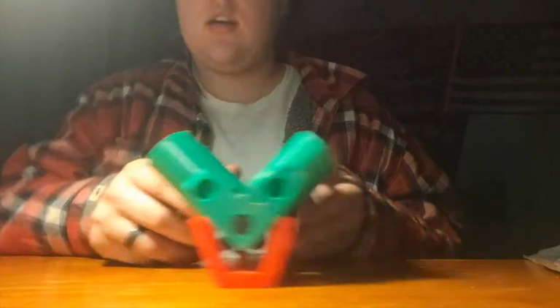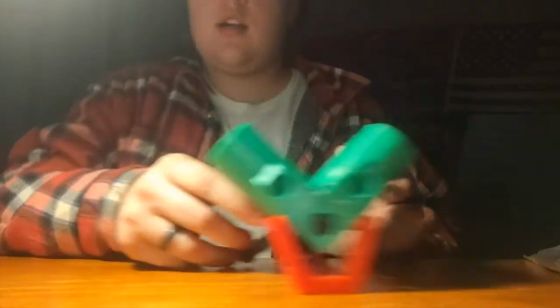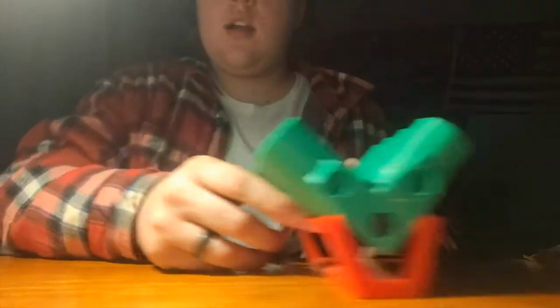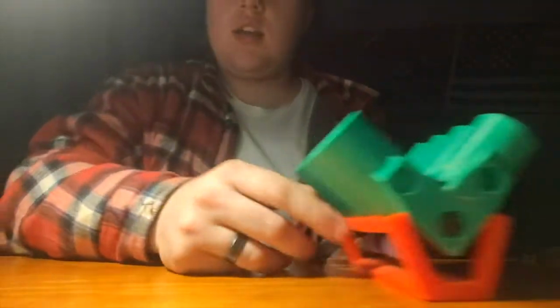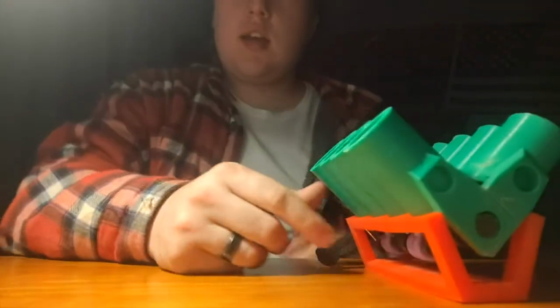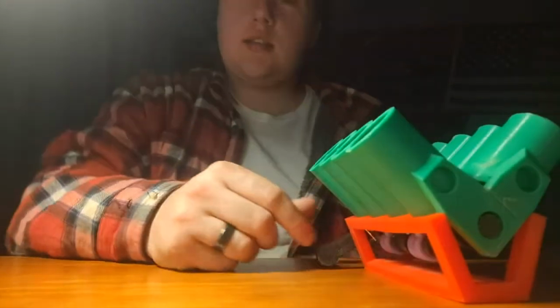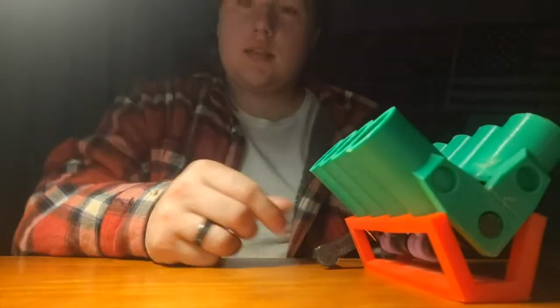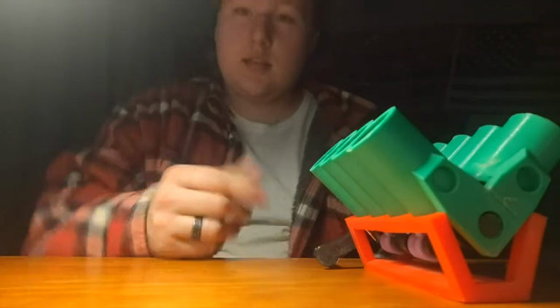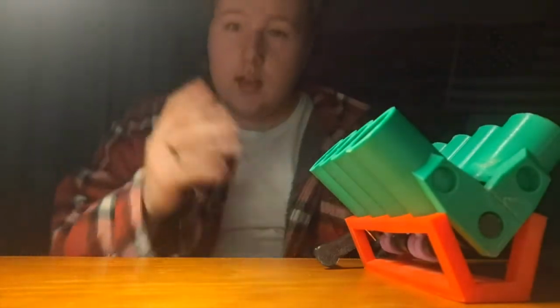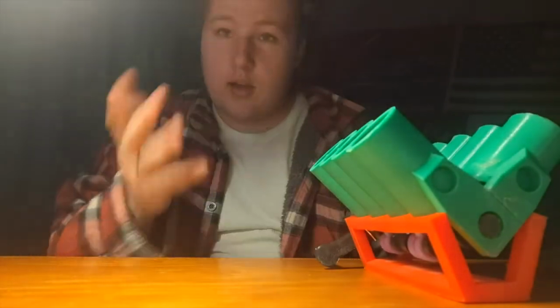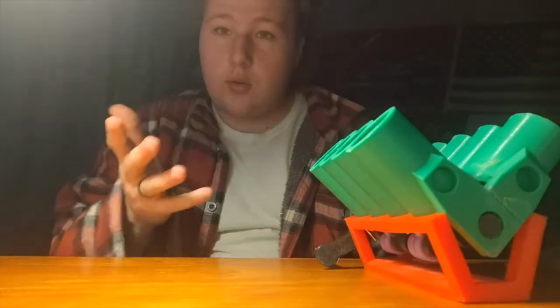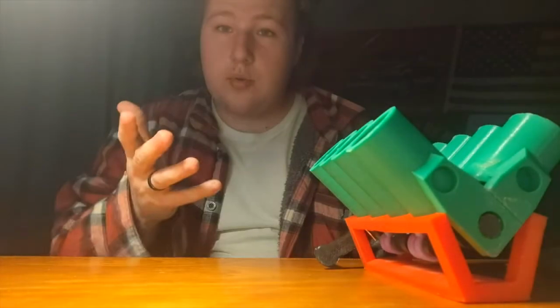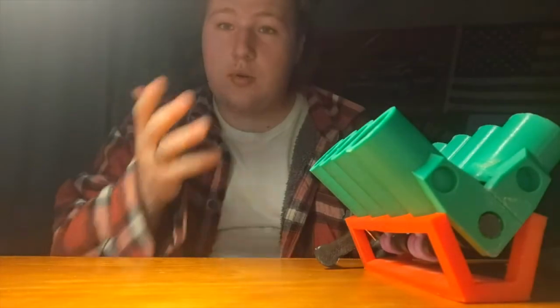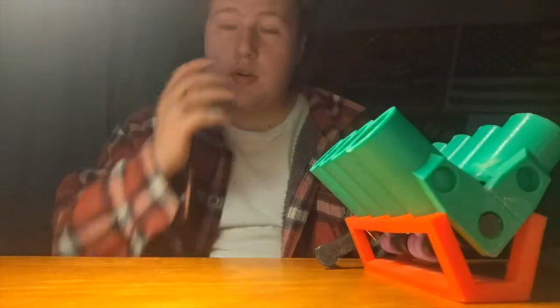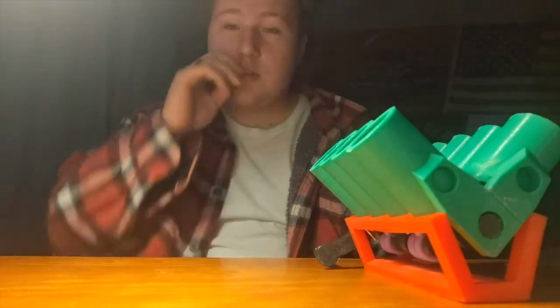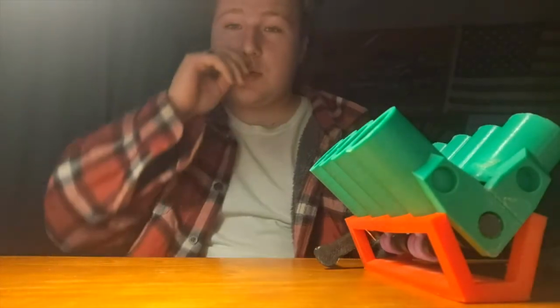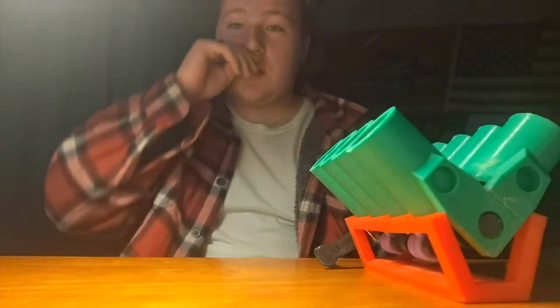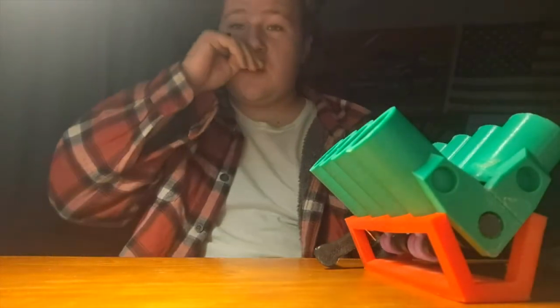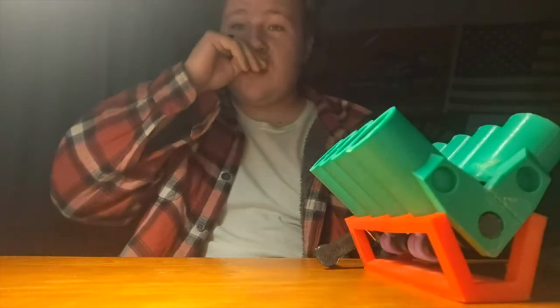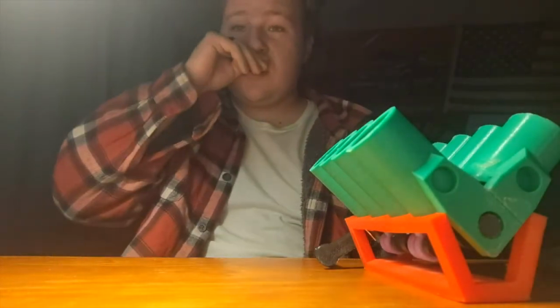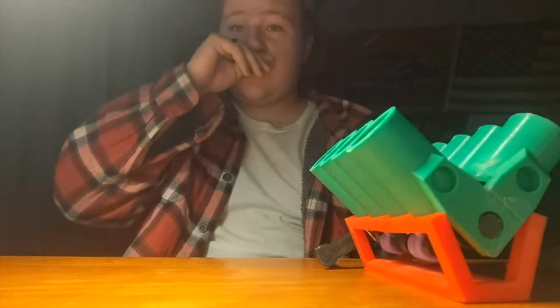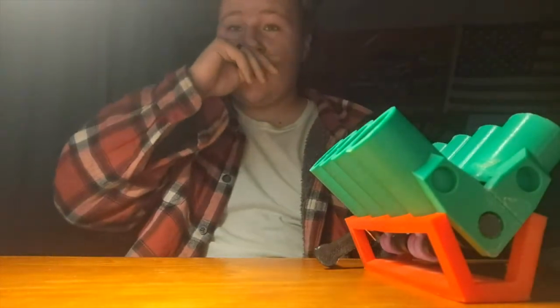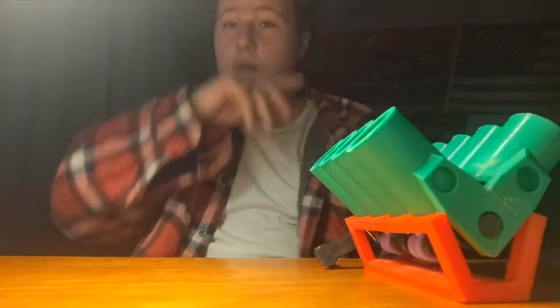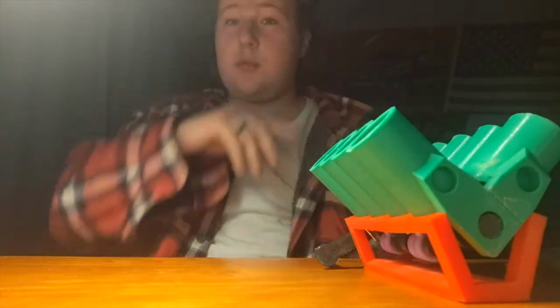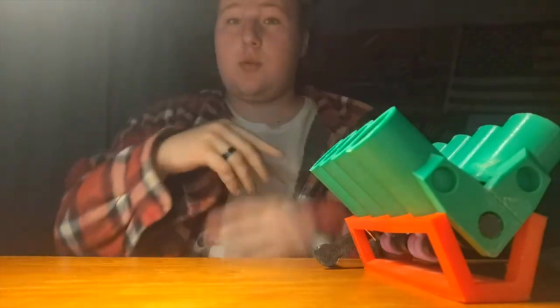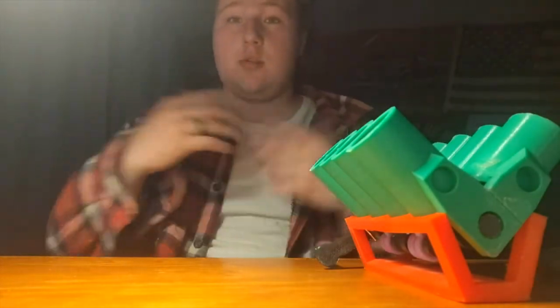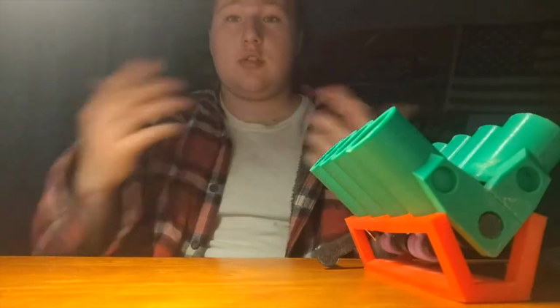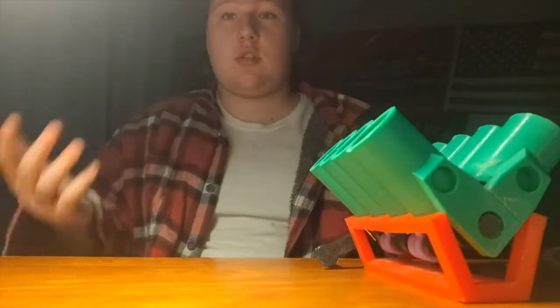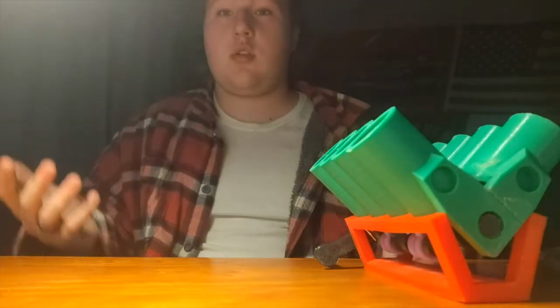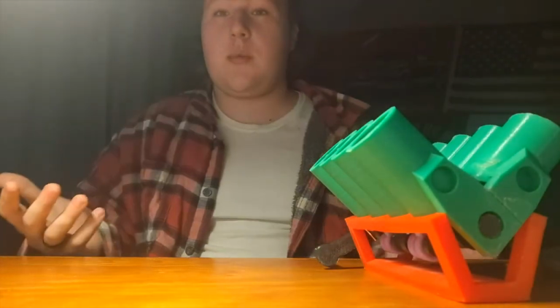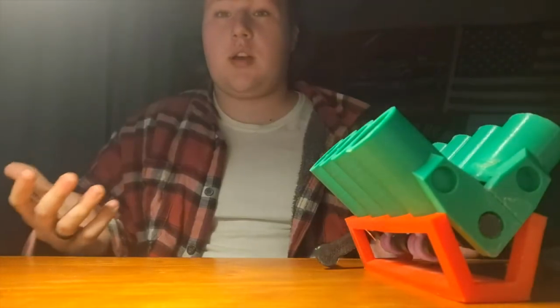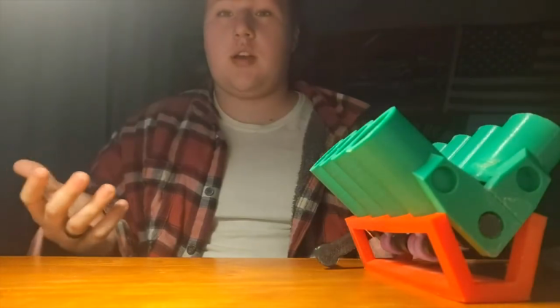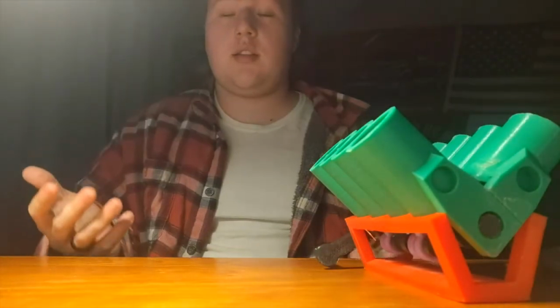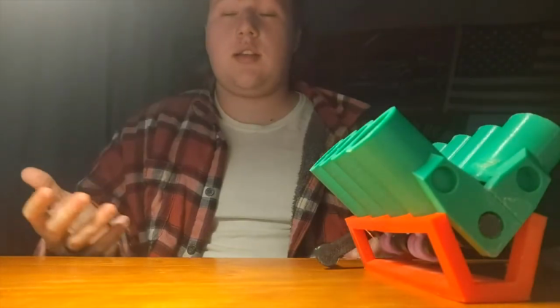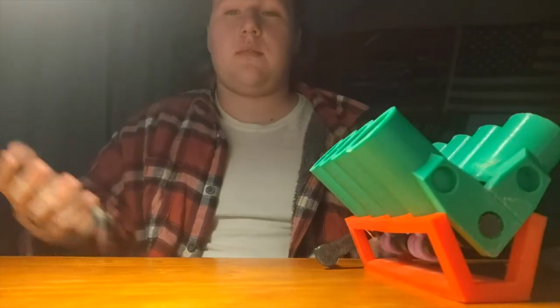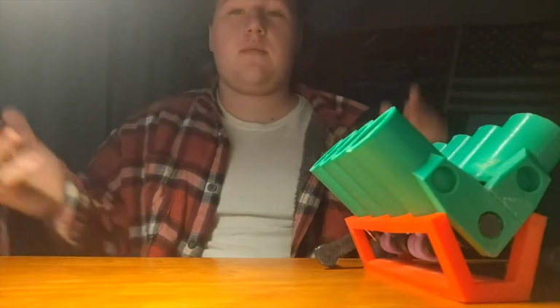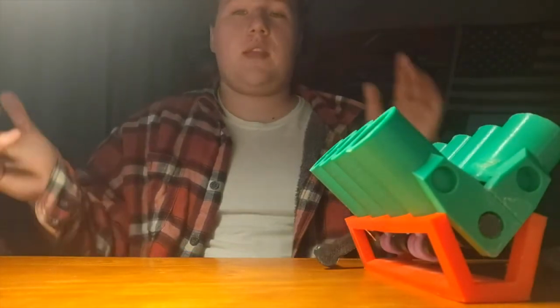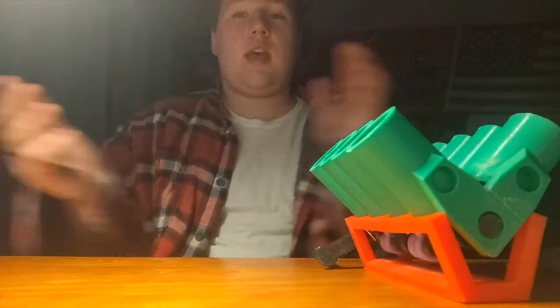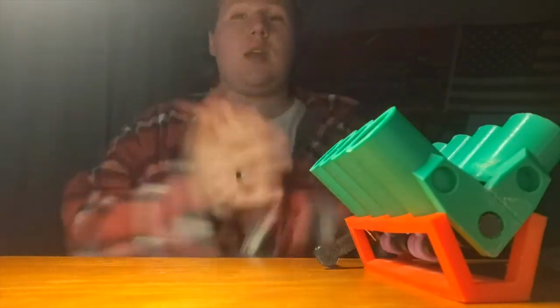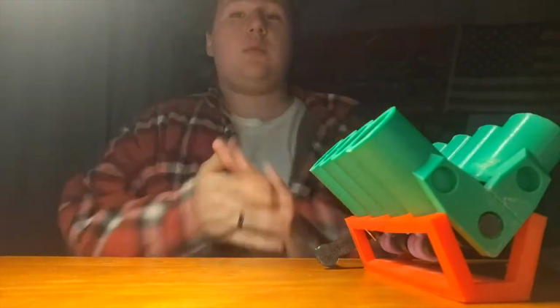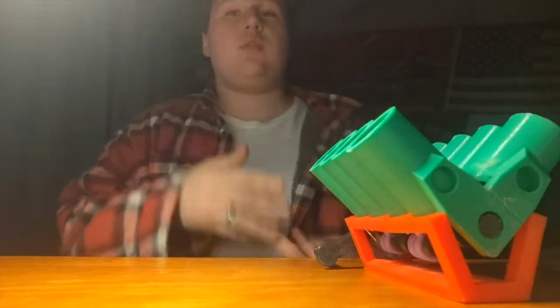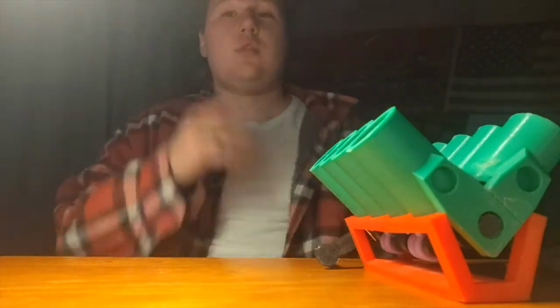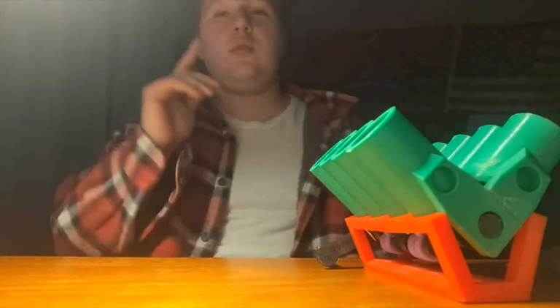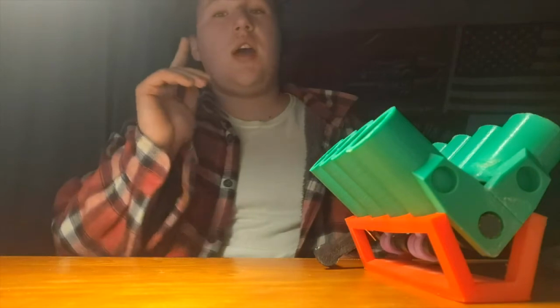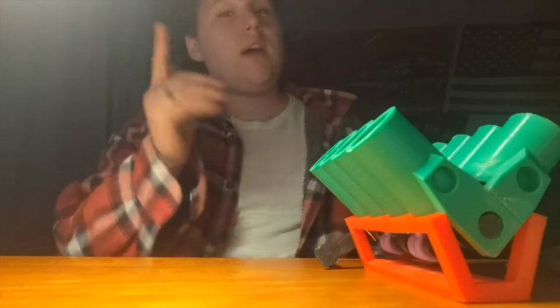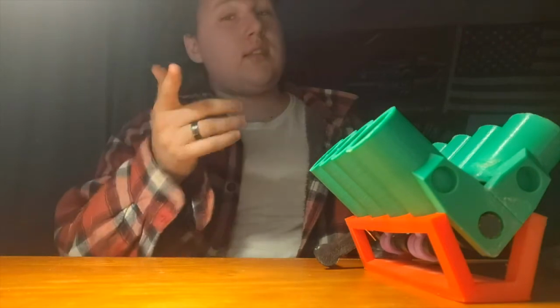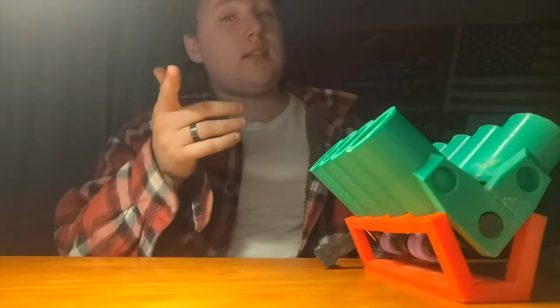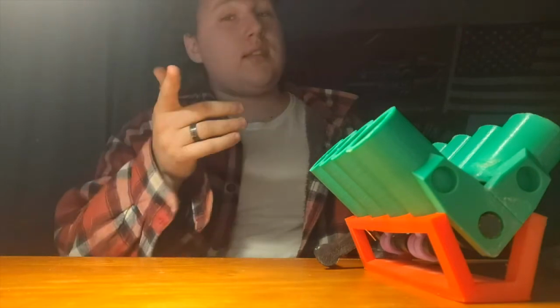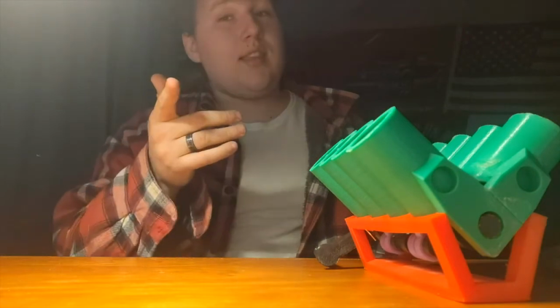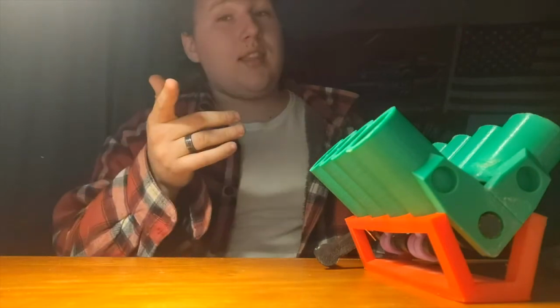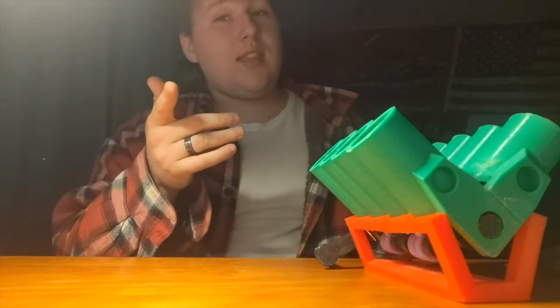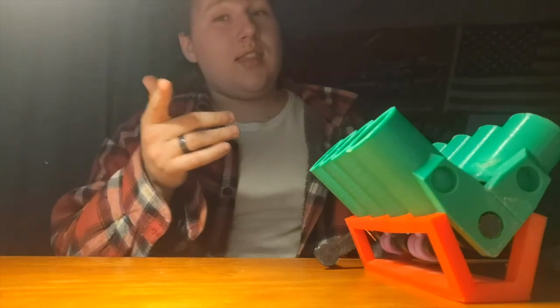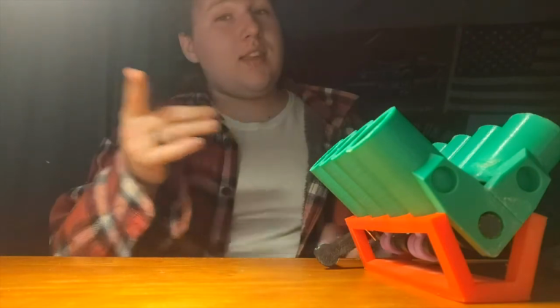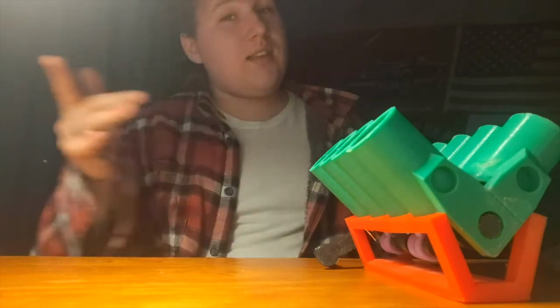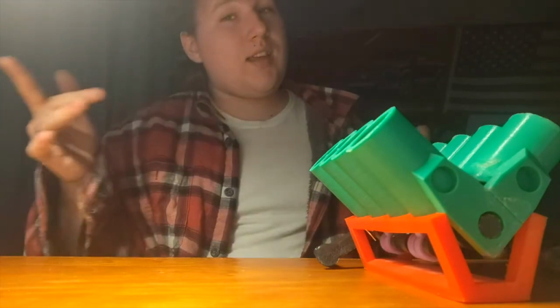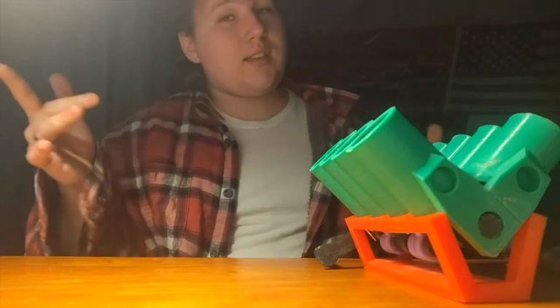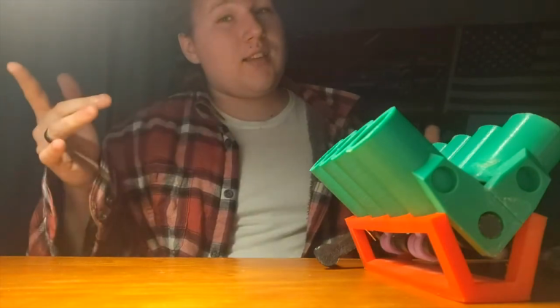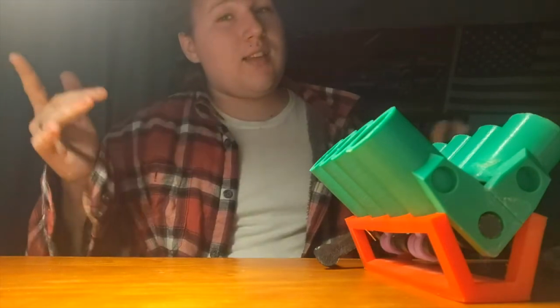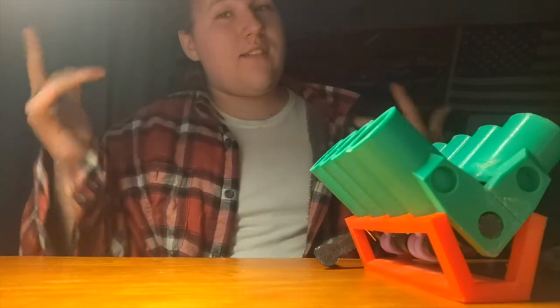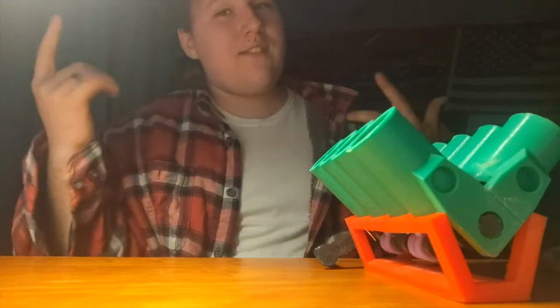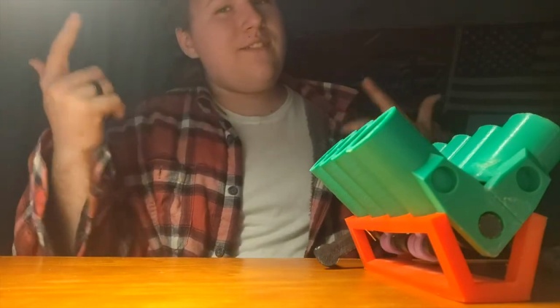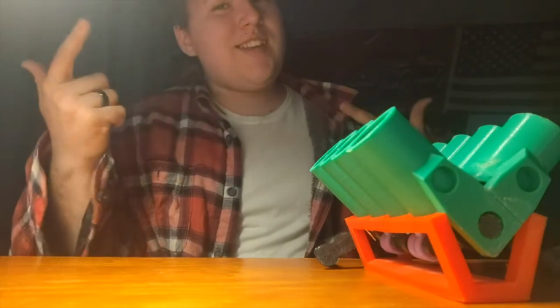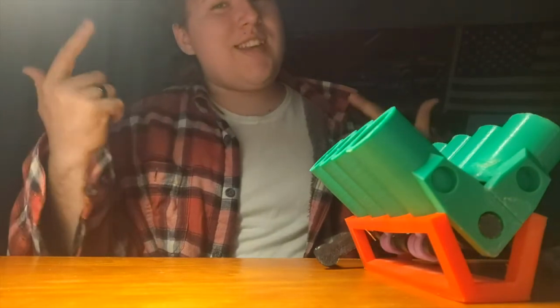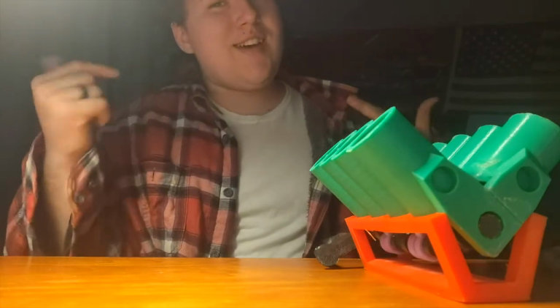Alright guys, I hope you are enjoying the videos and all my content. I will see you guys in the next video.